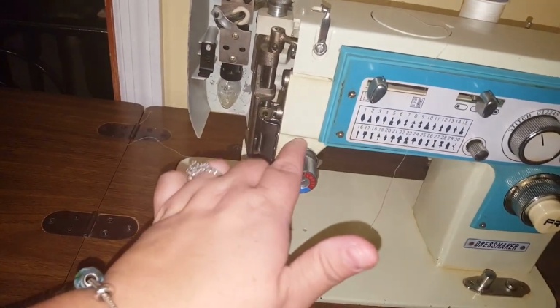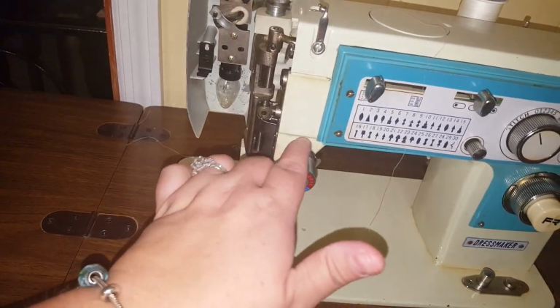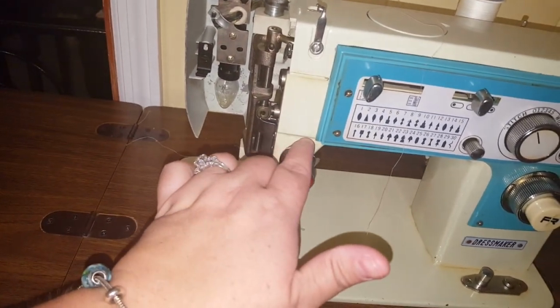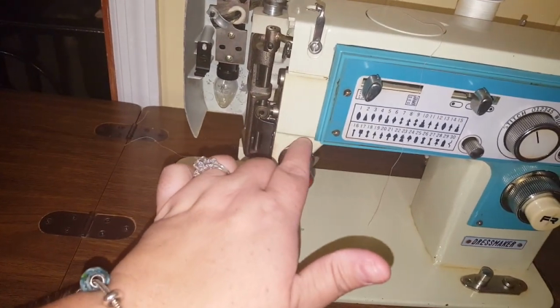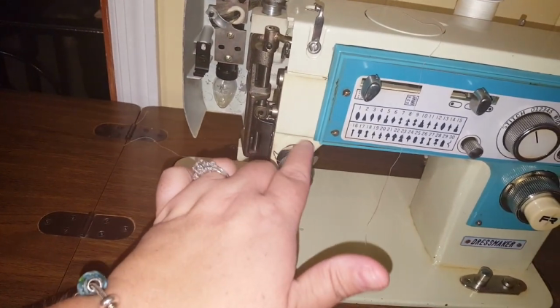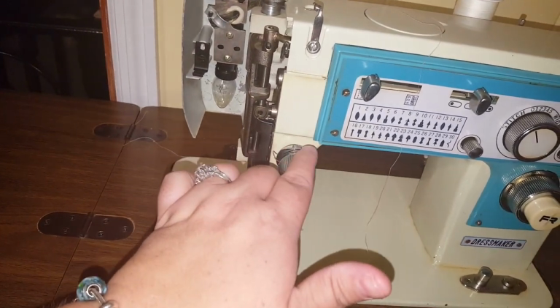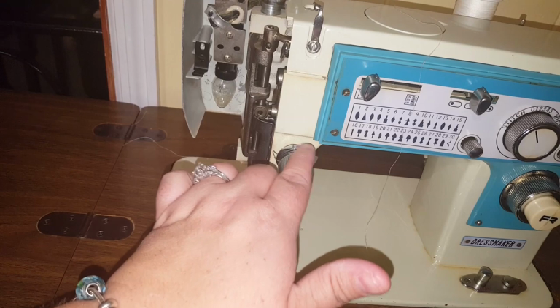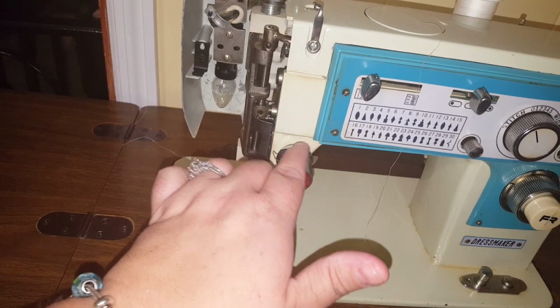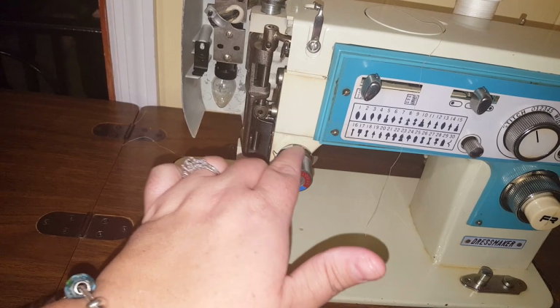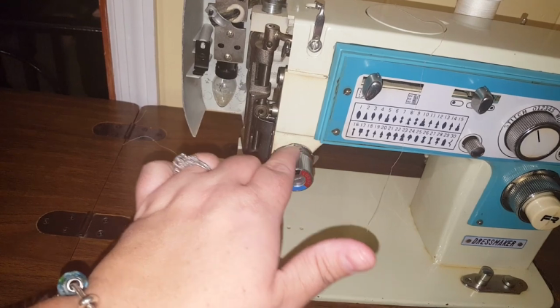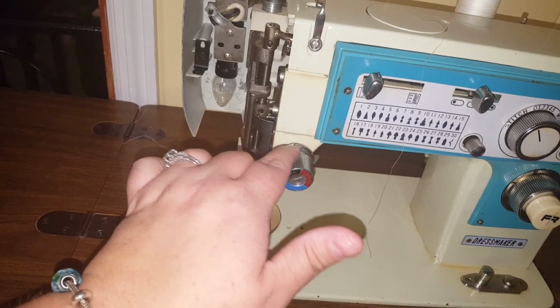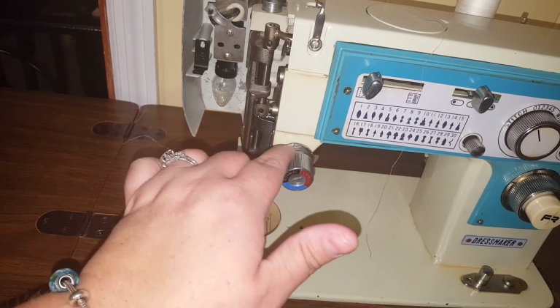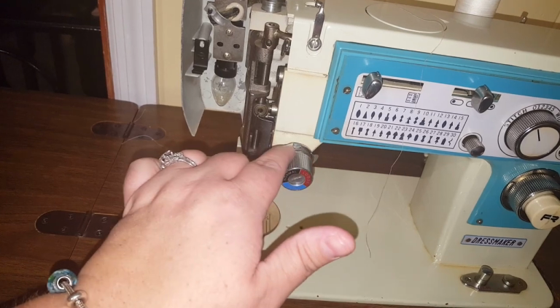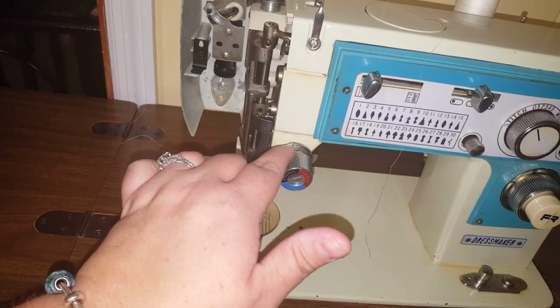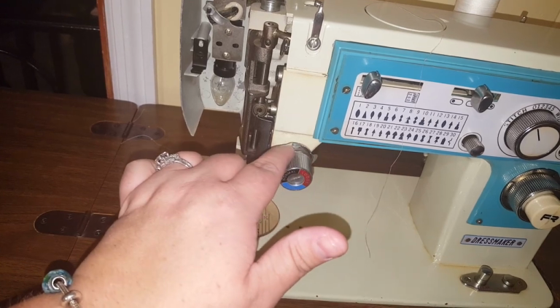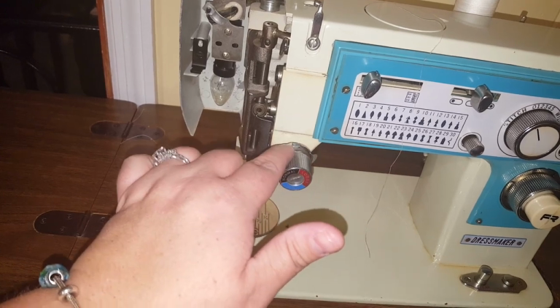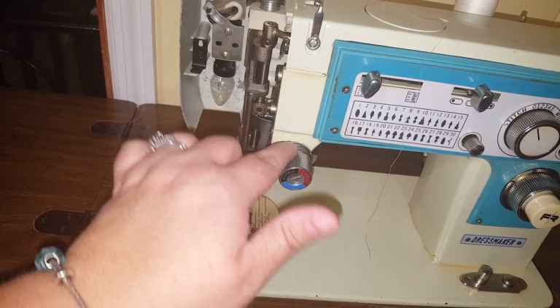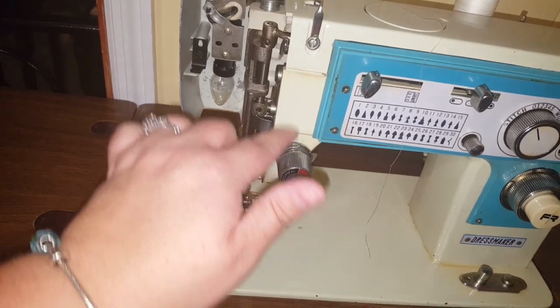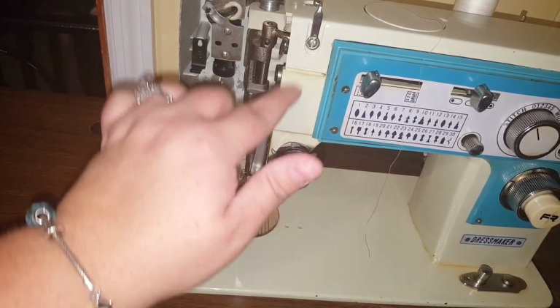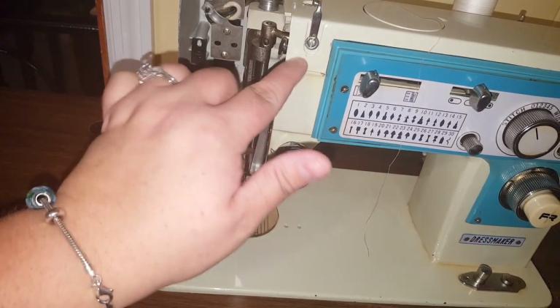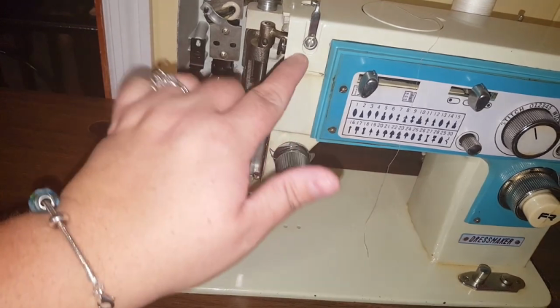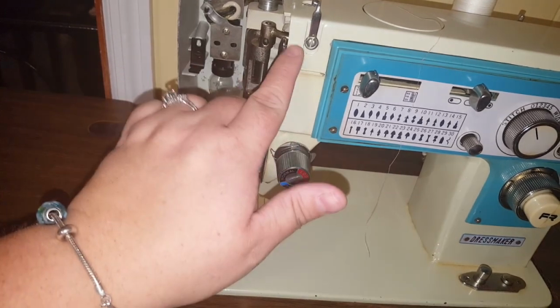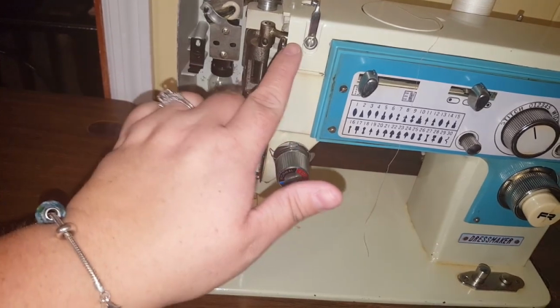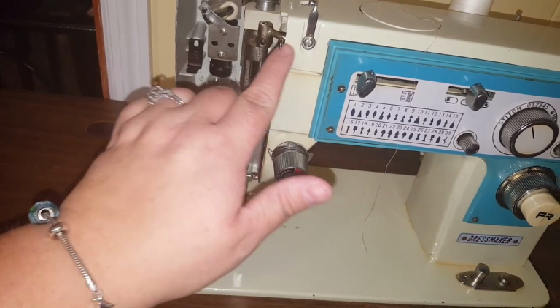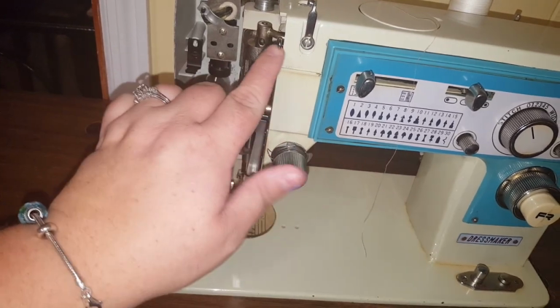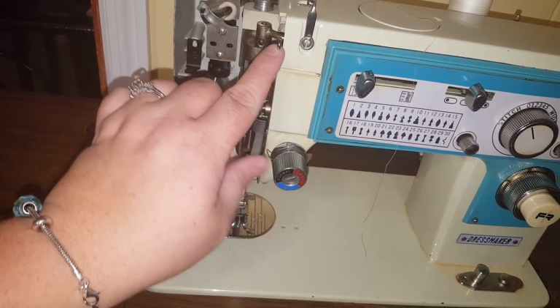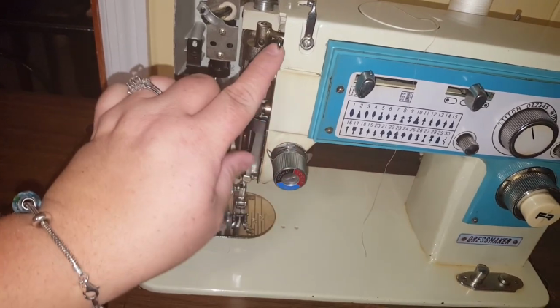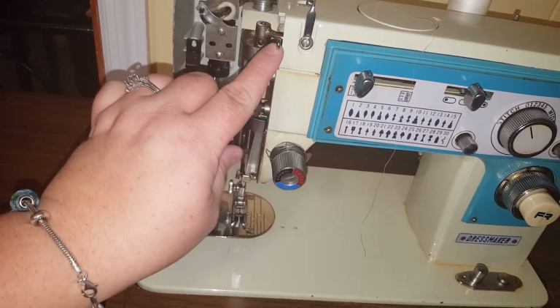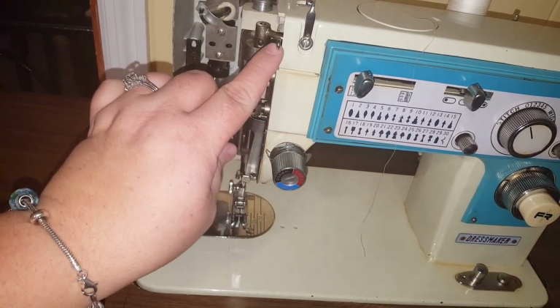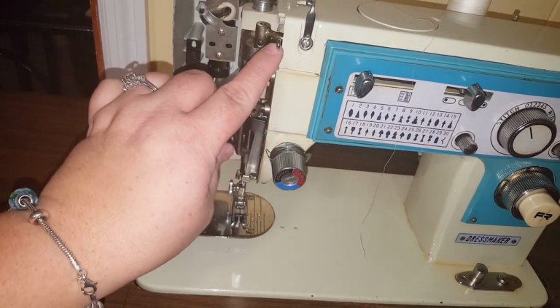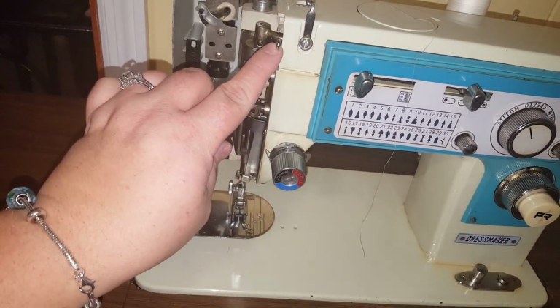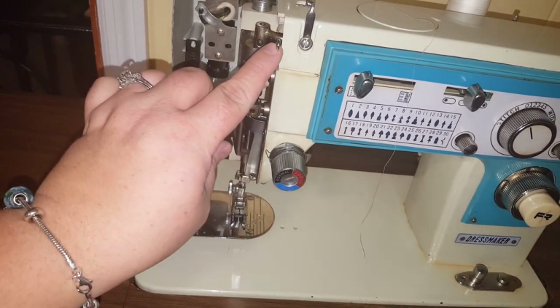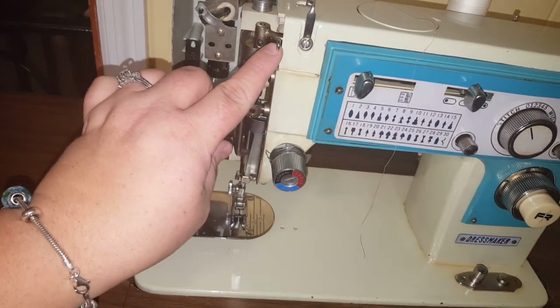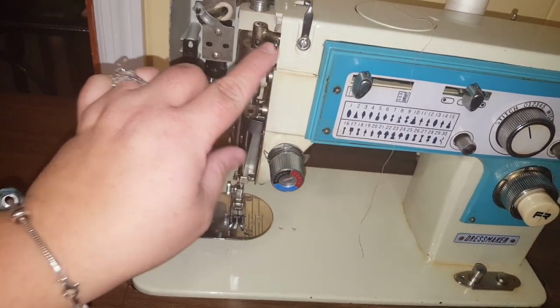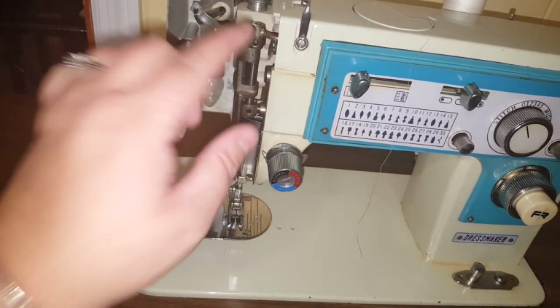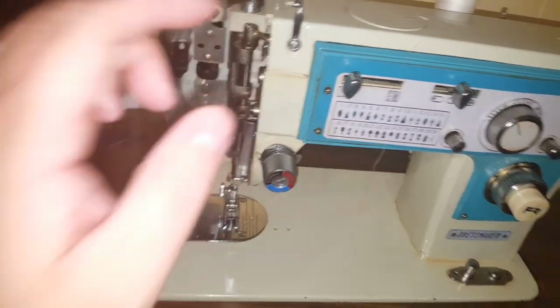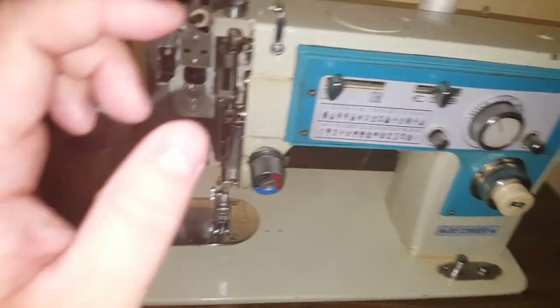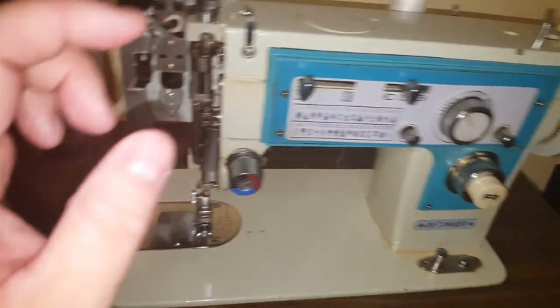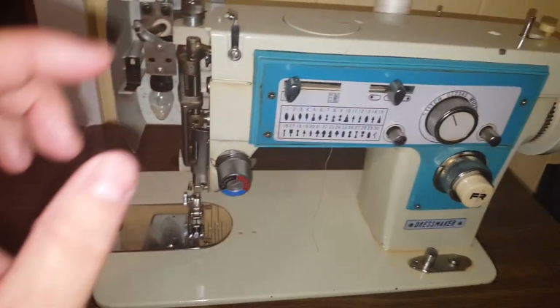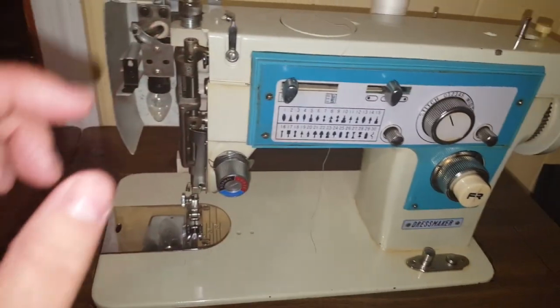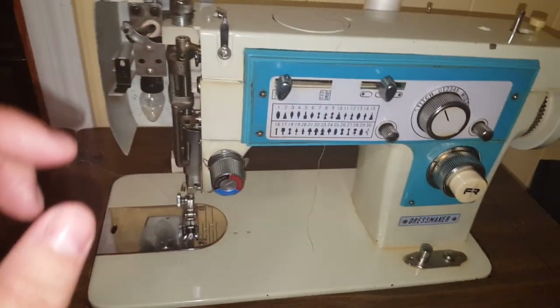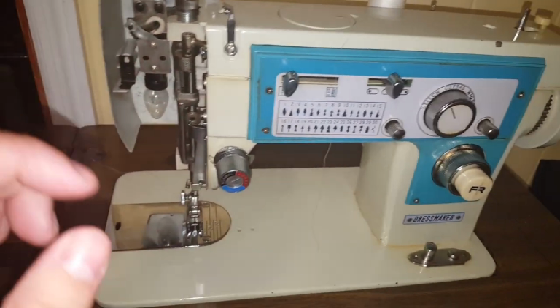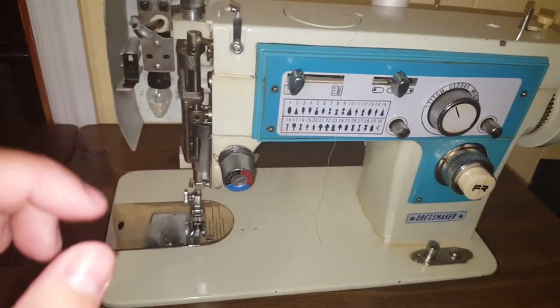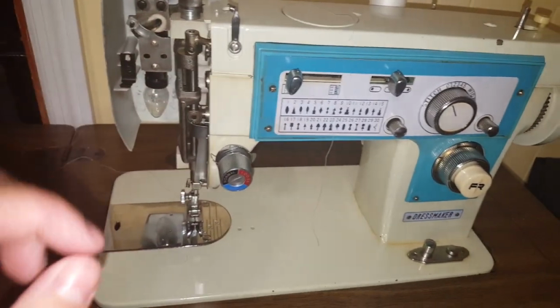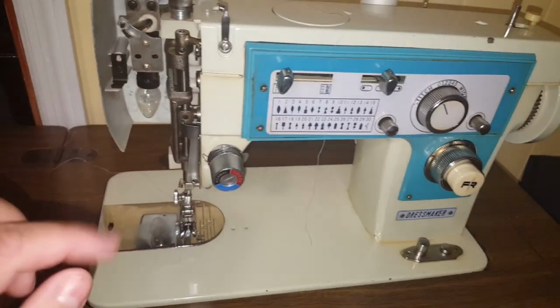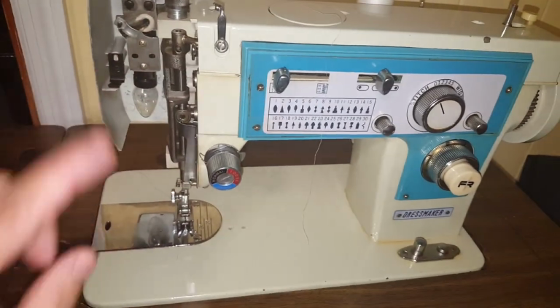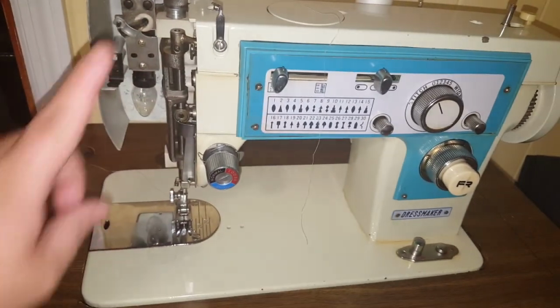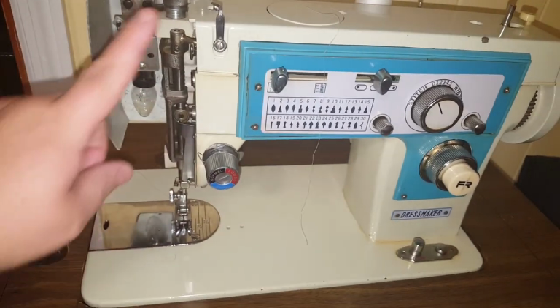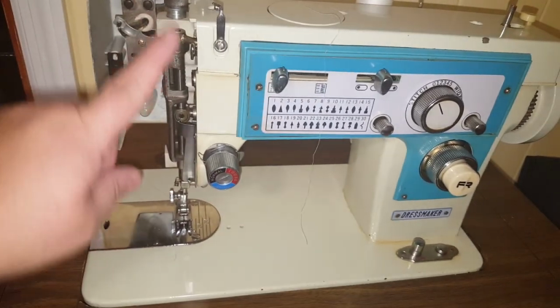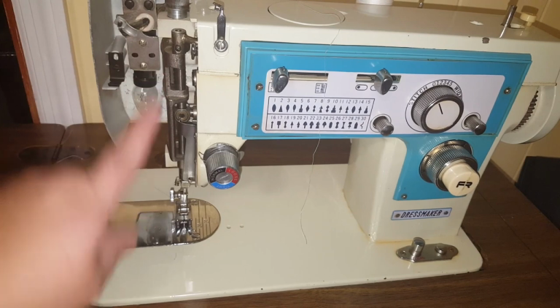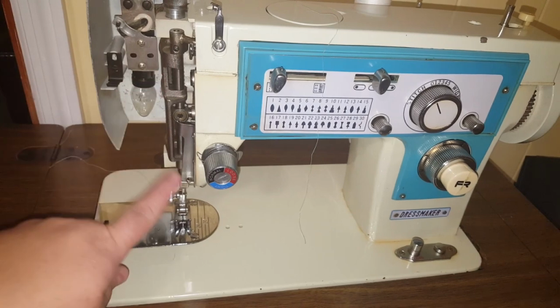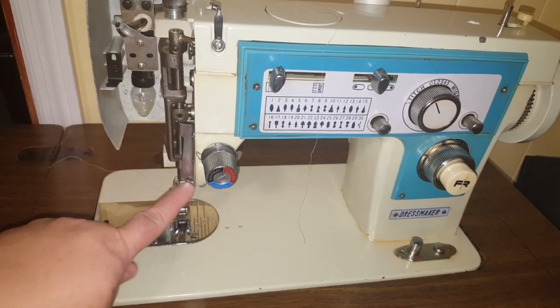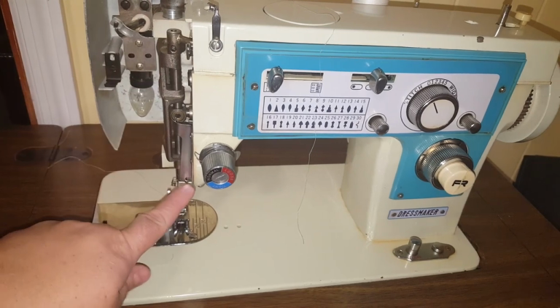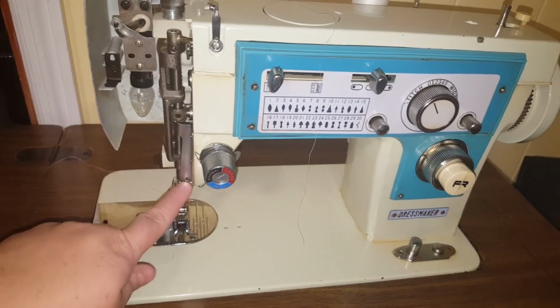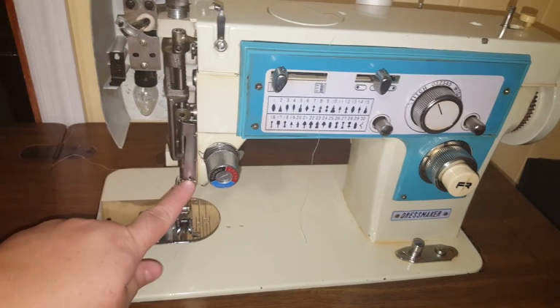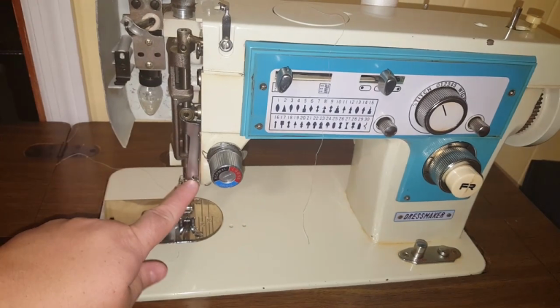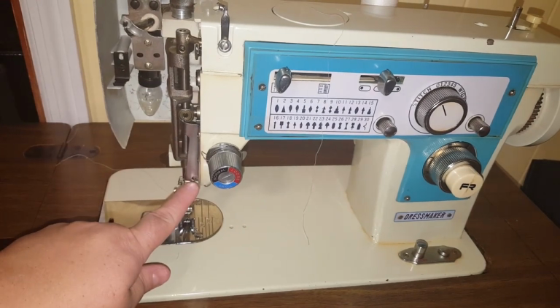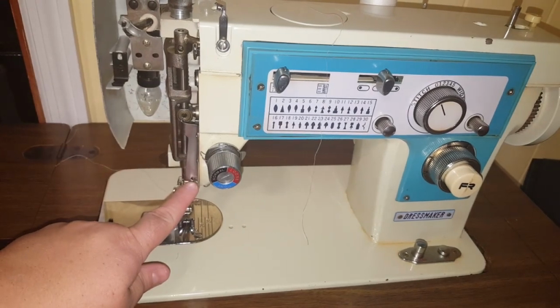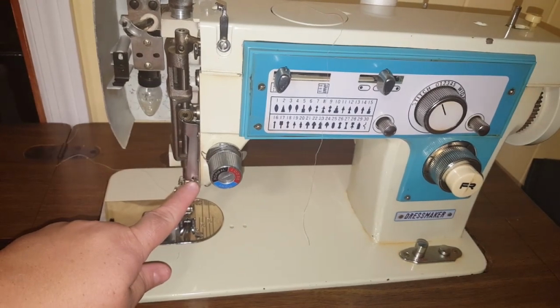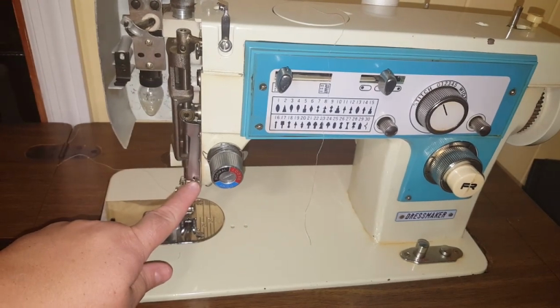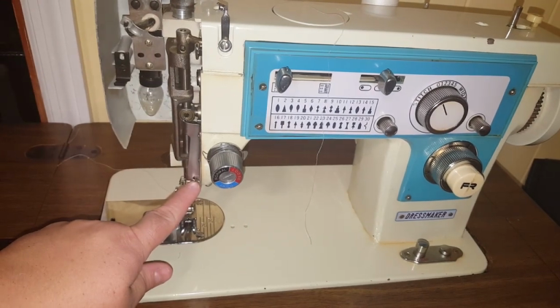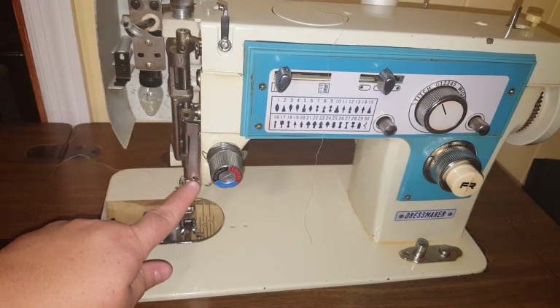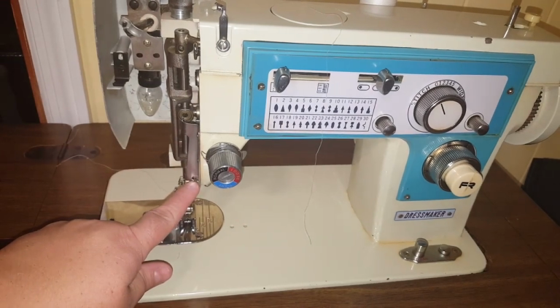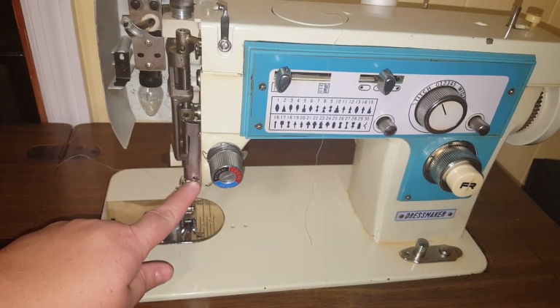You have to make sure to bring this all the way up — it goes to the lever here, and then there's a little hook down here beside the needle, and then the needle.